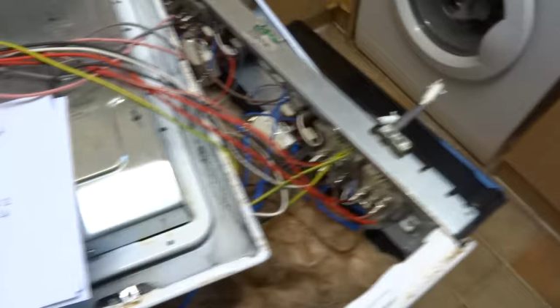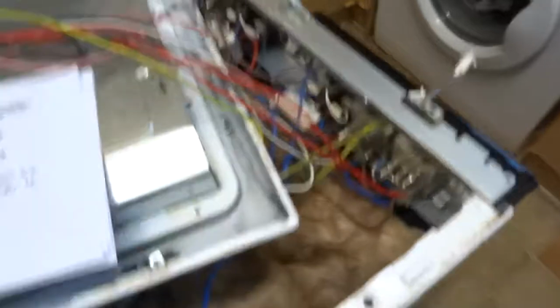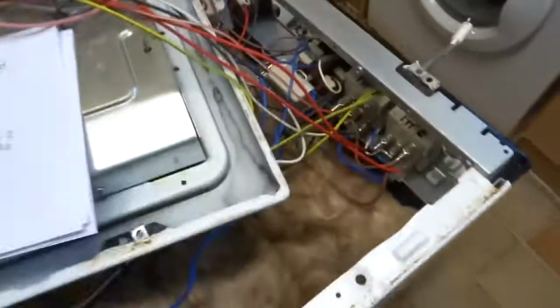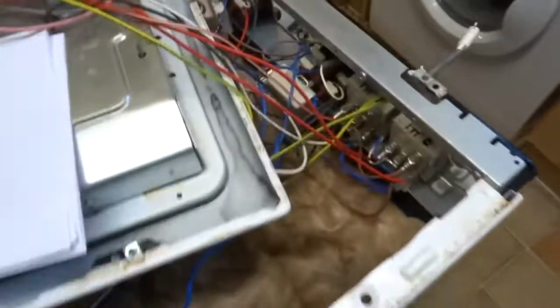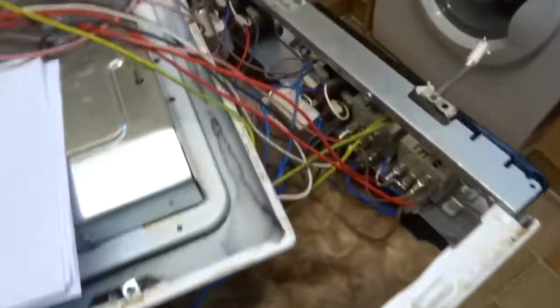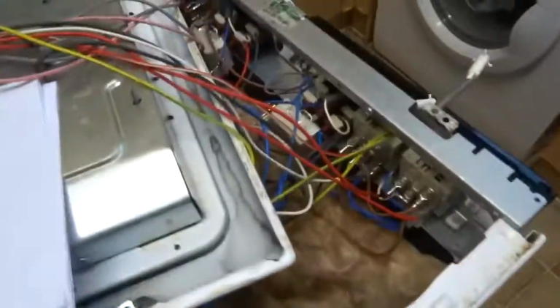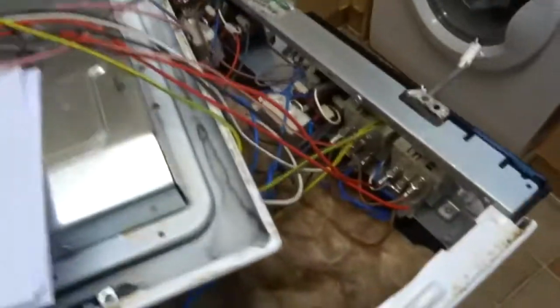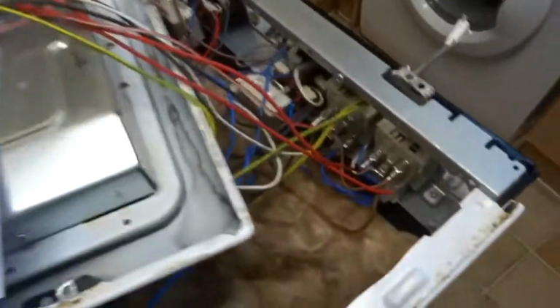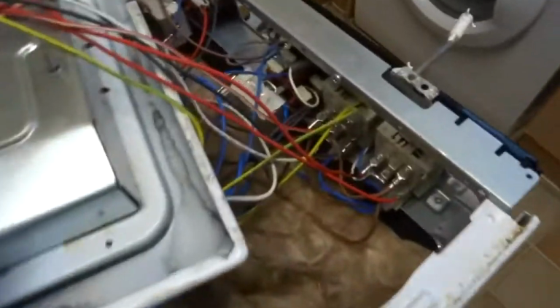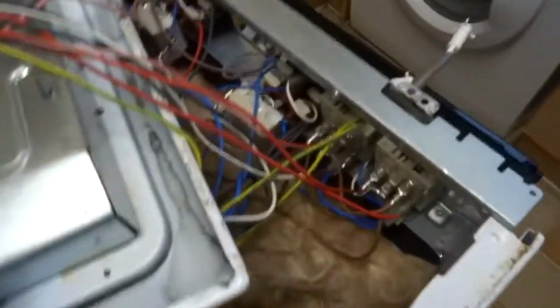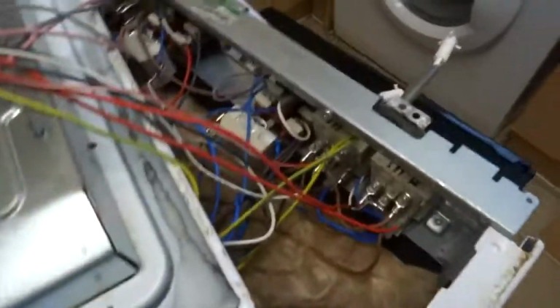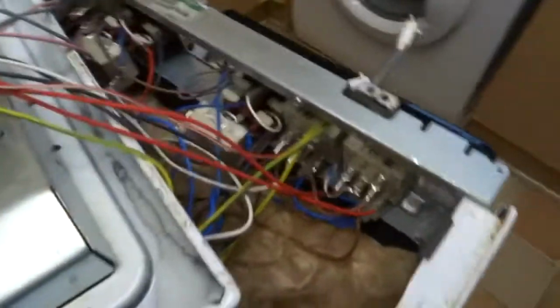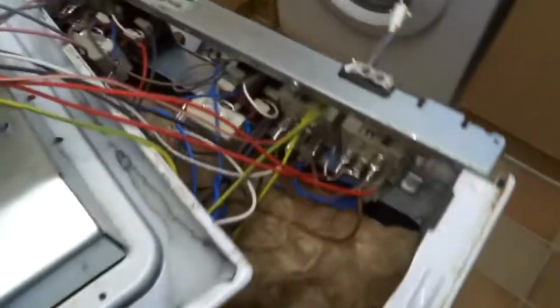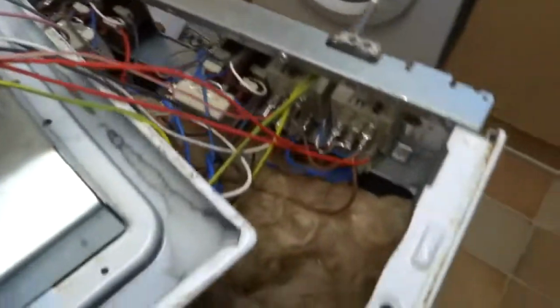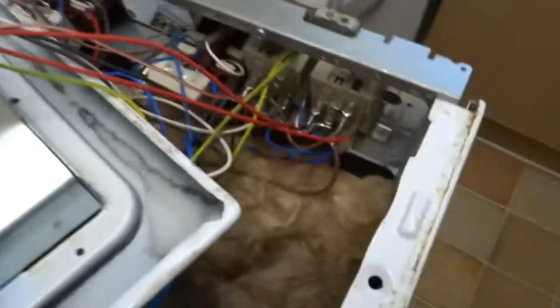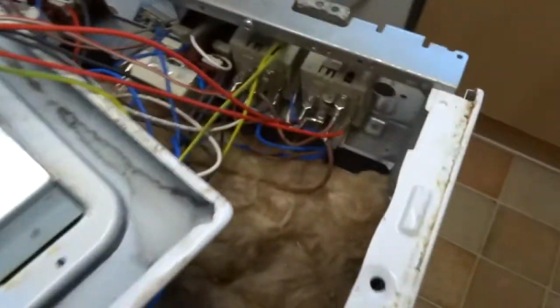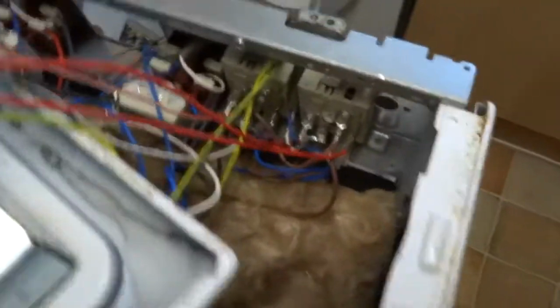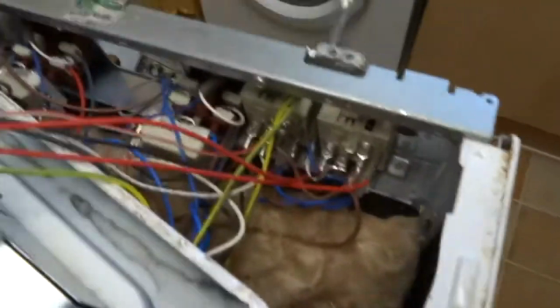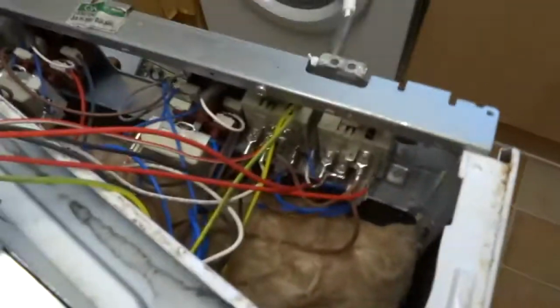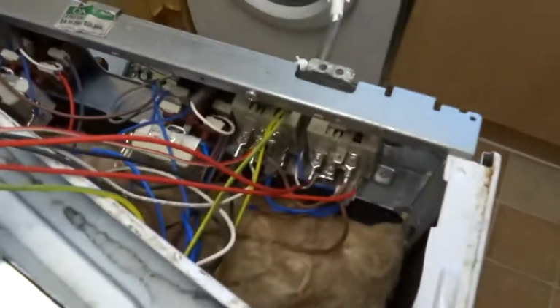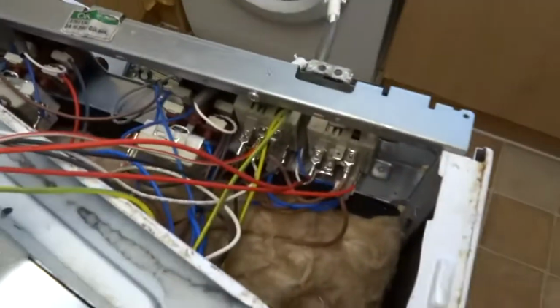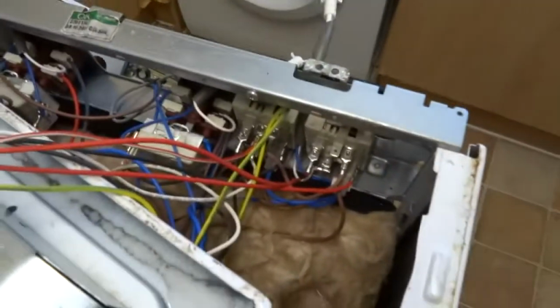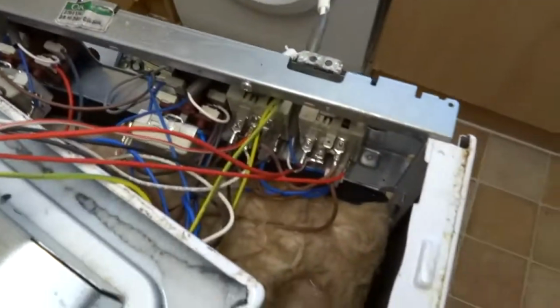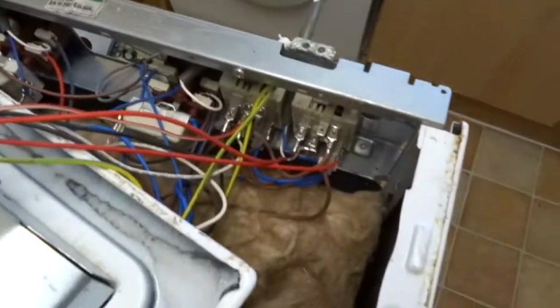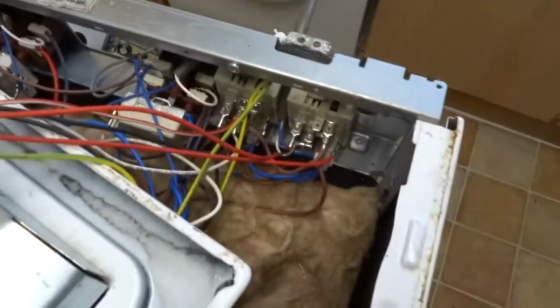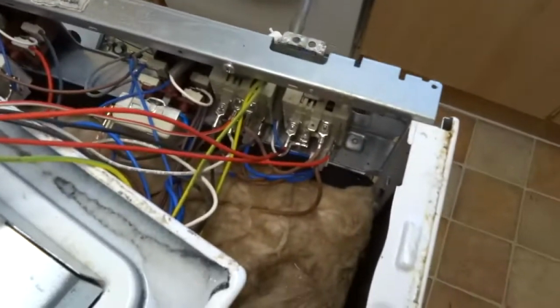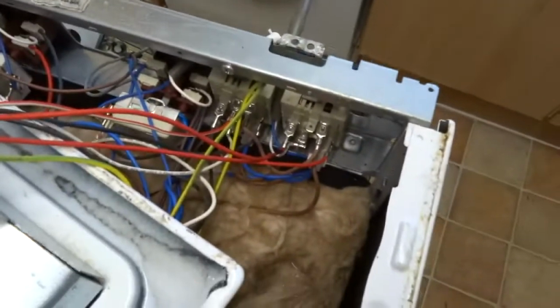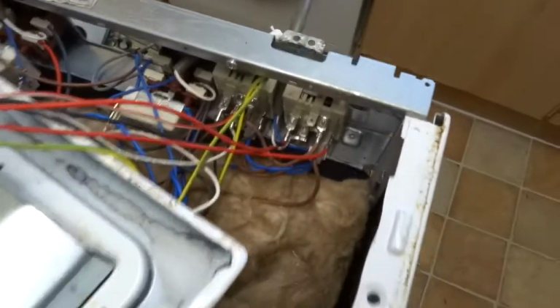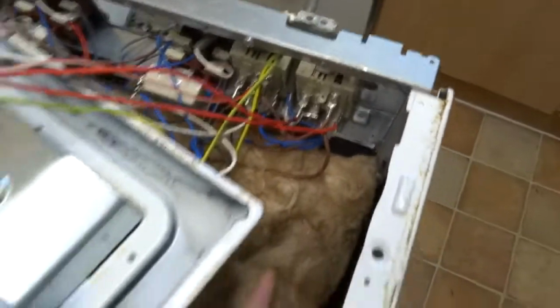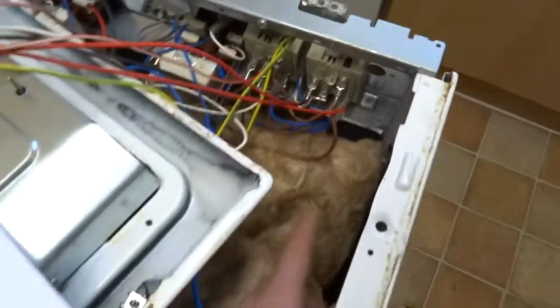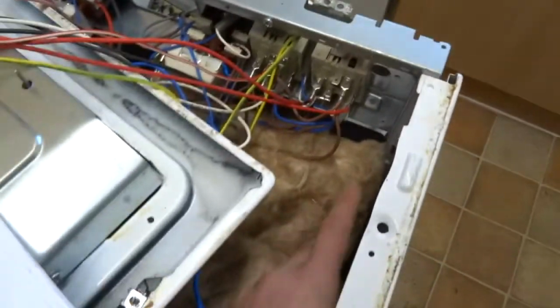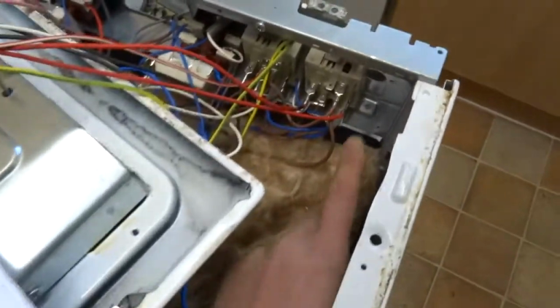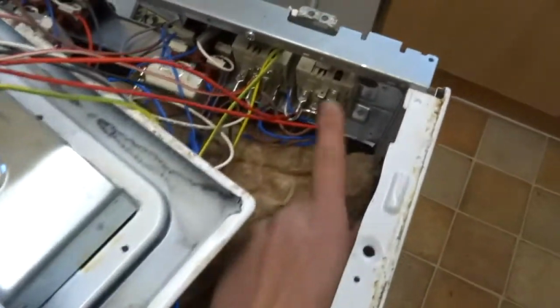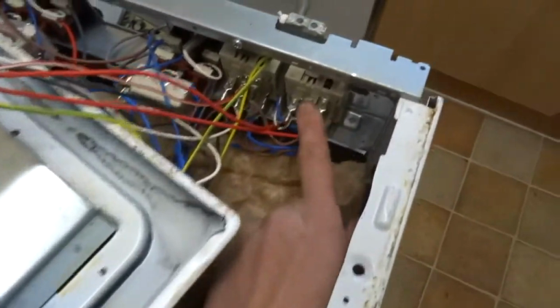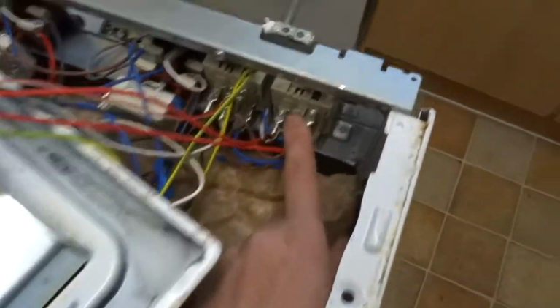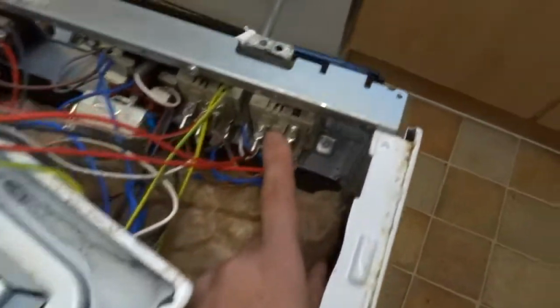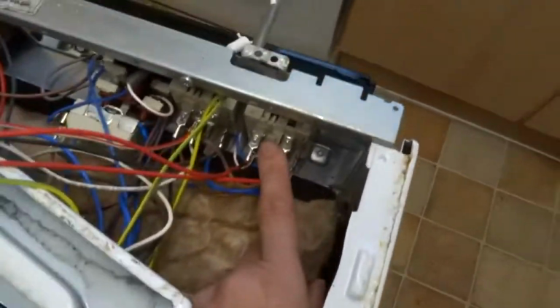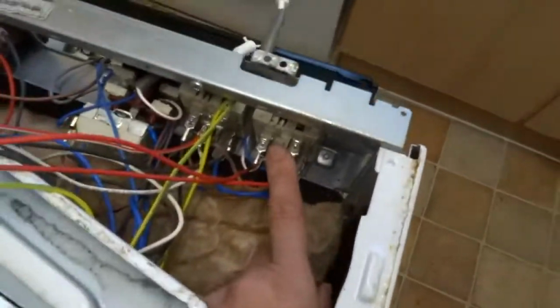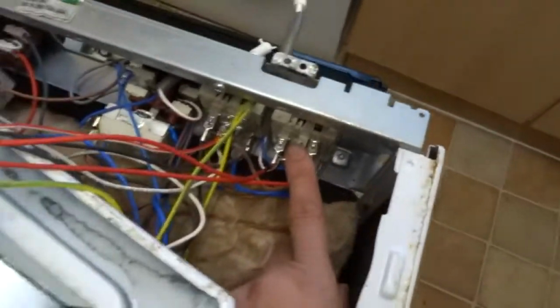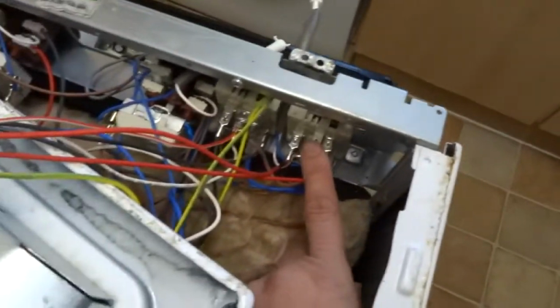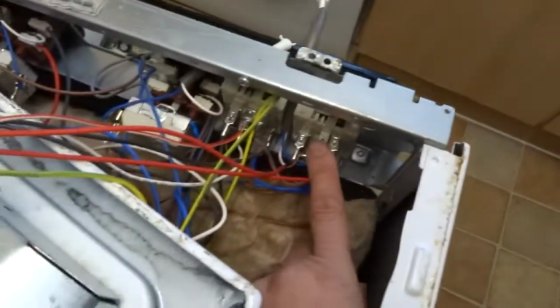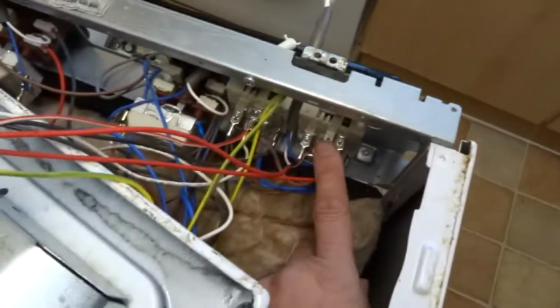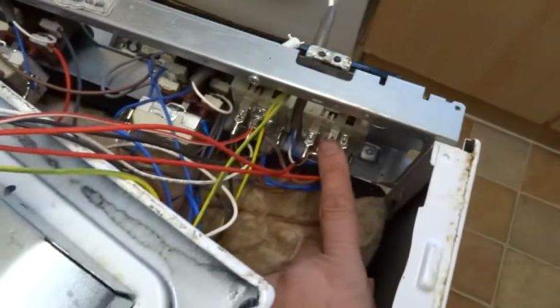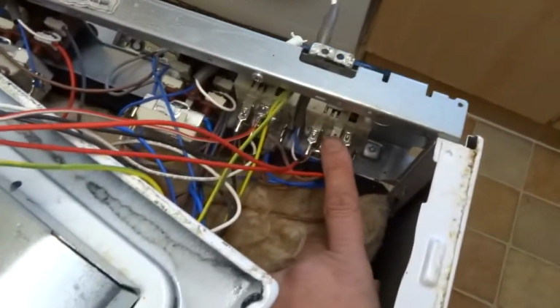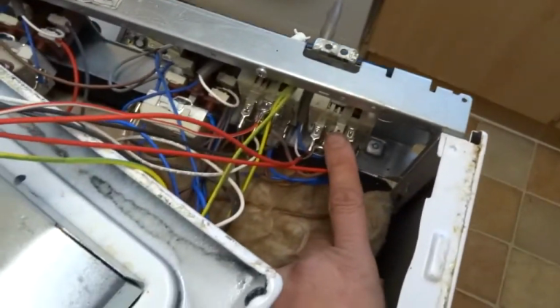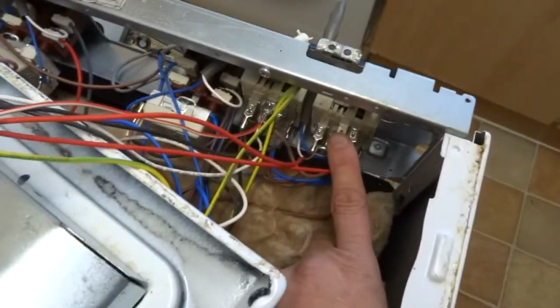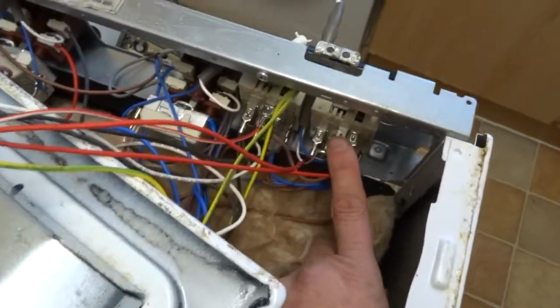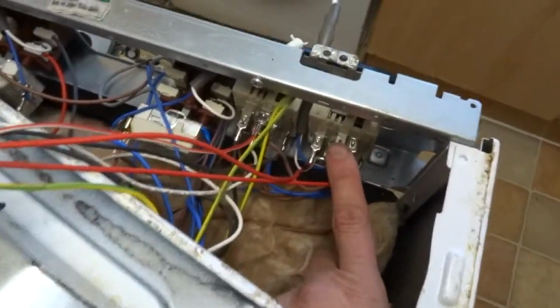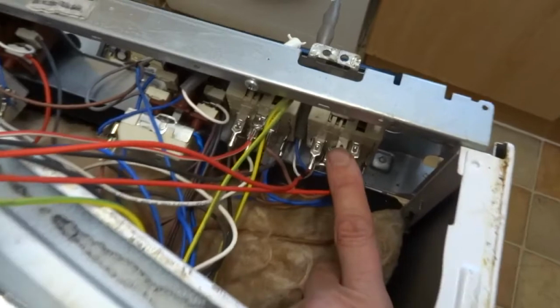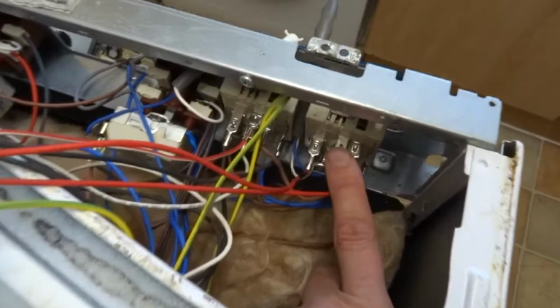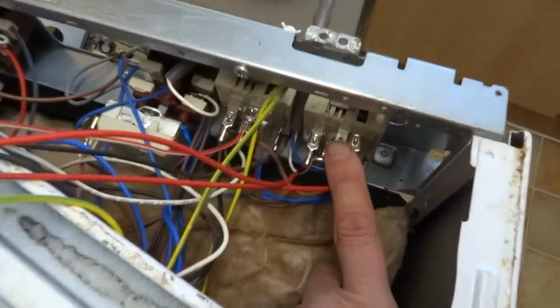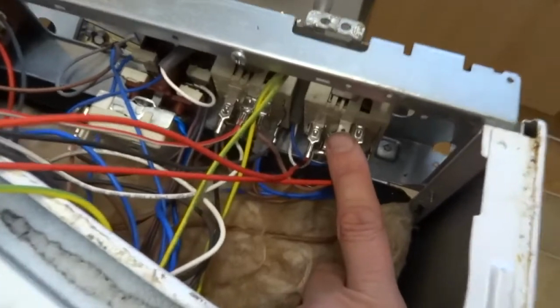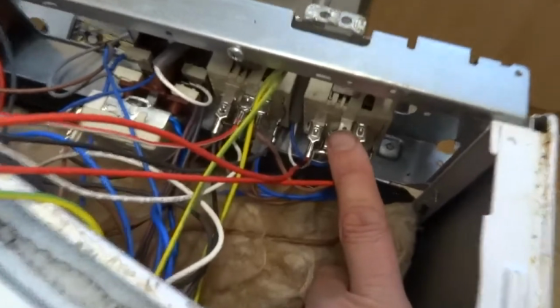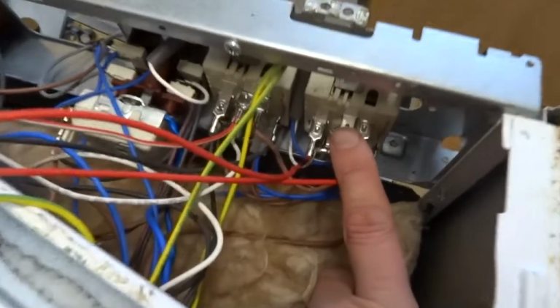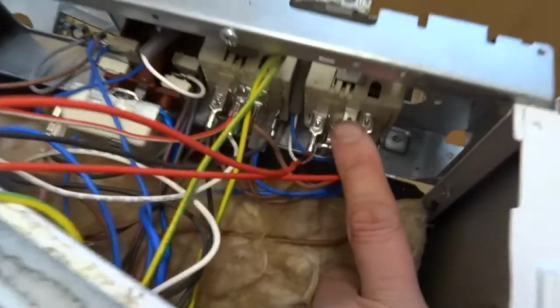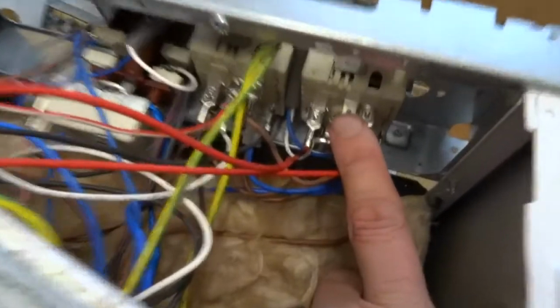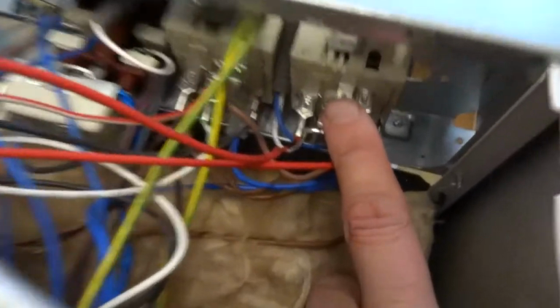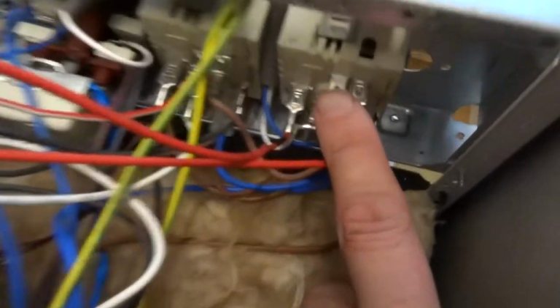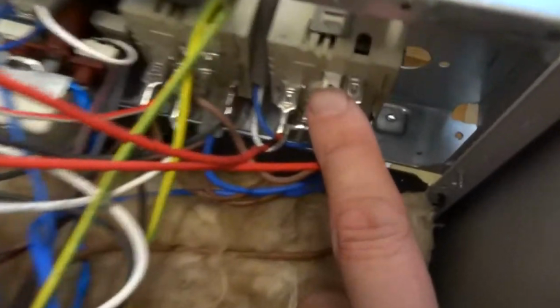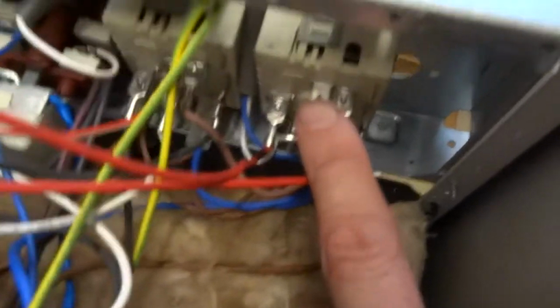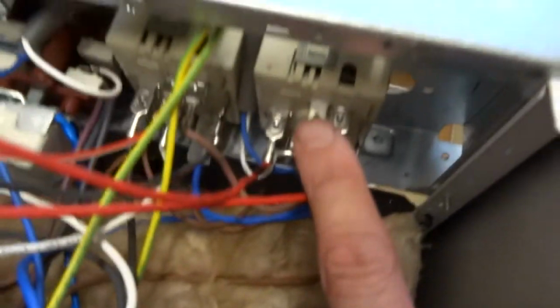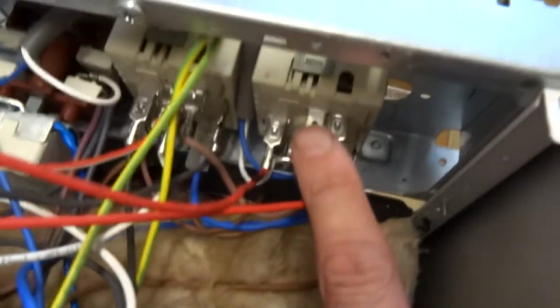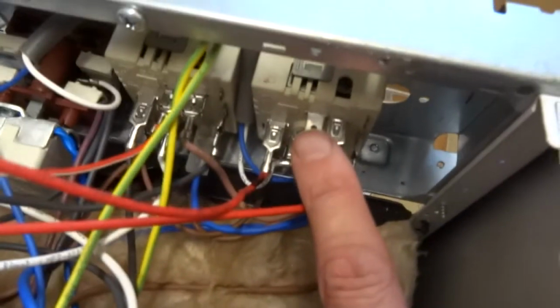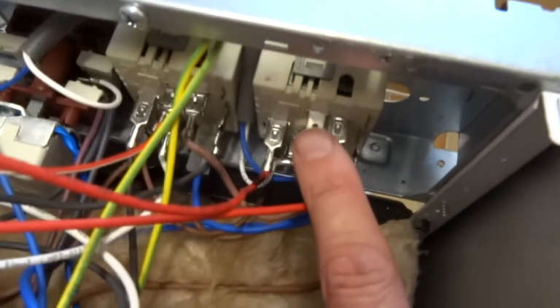I'm going to do a video of just changing this switch. Obviously I'm going to choose the easiest one for this.